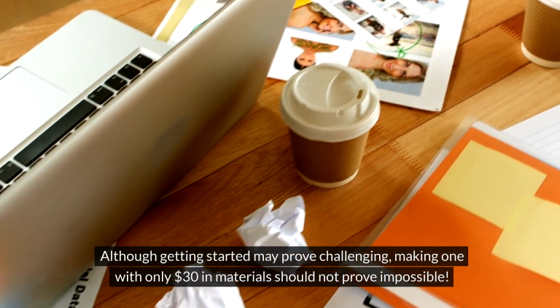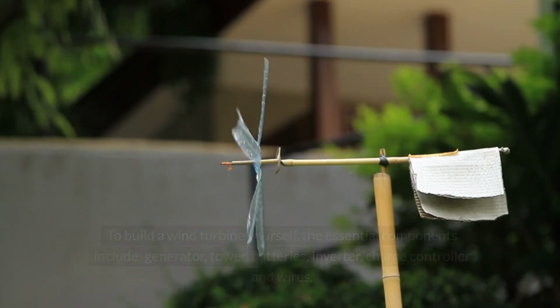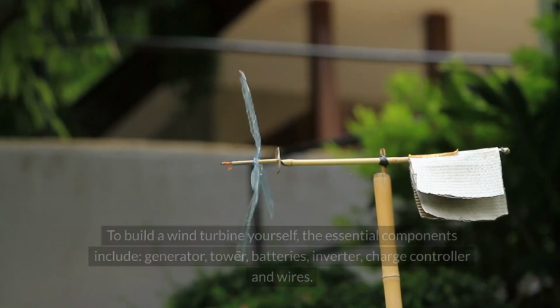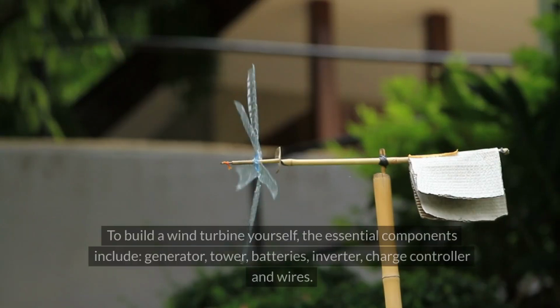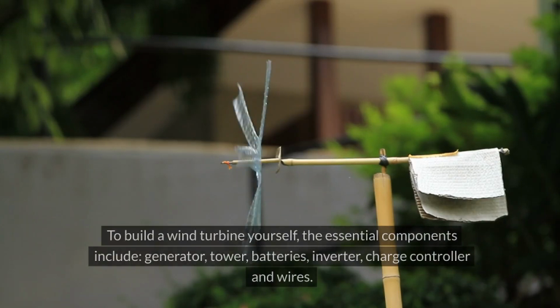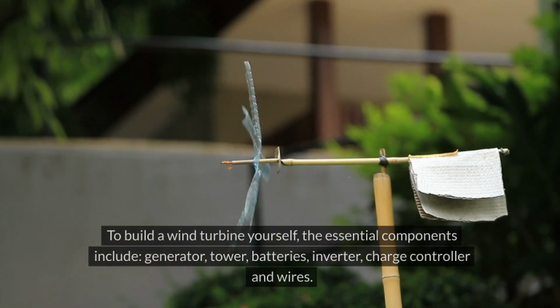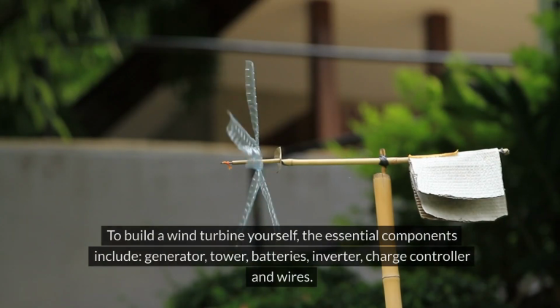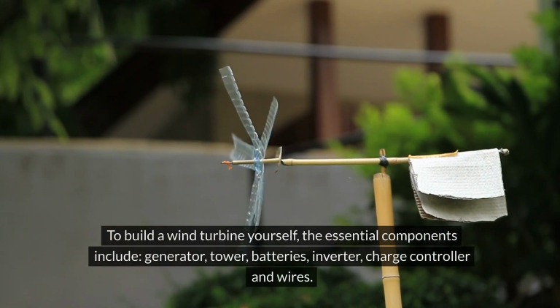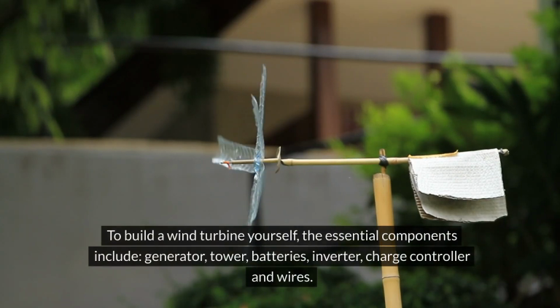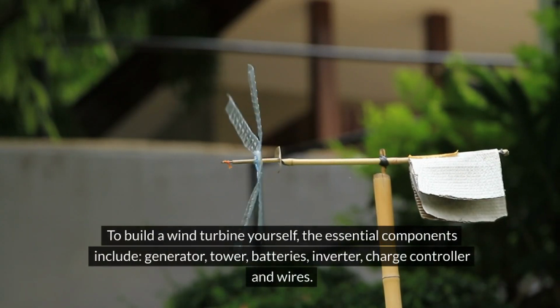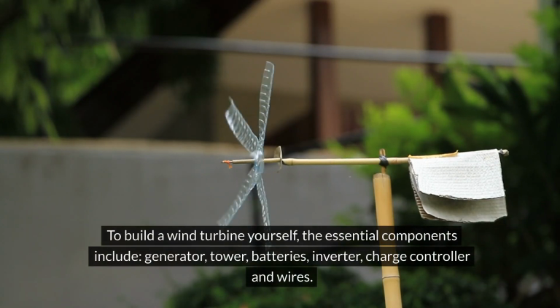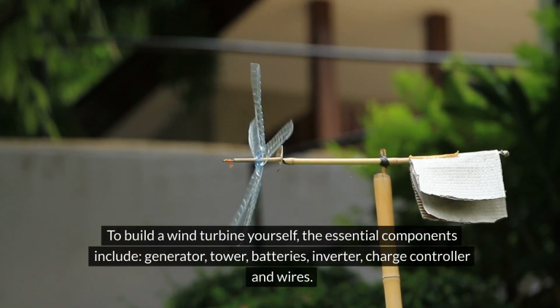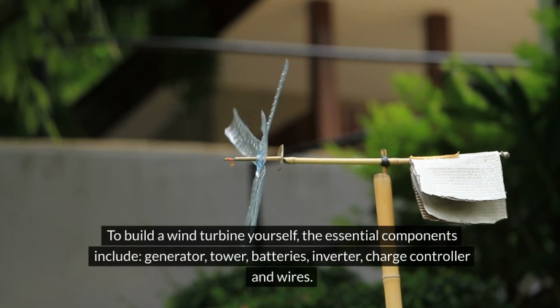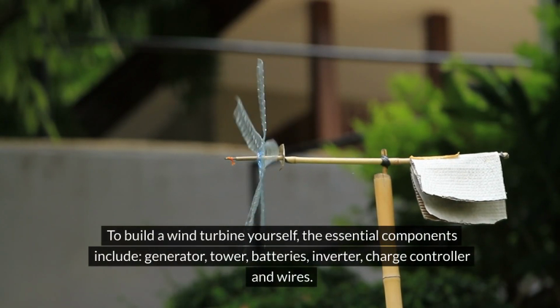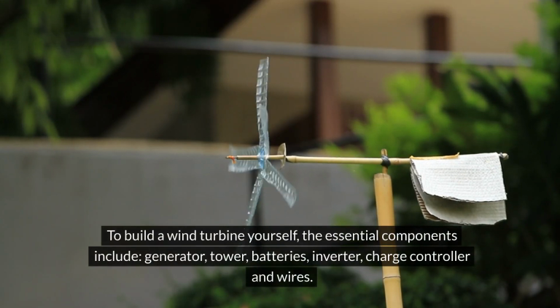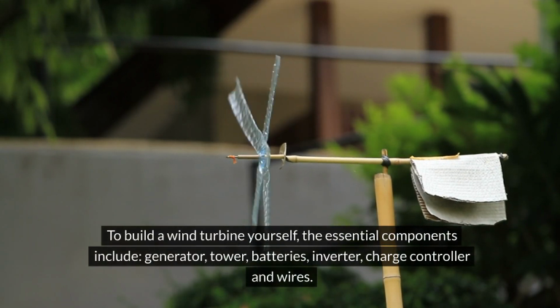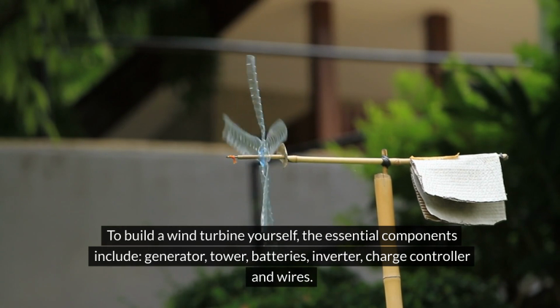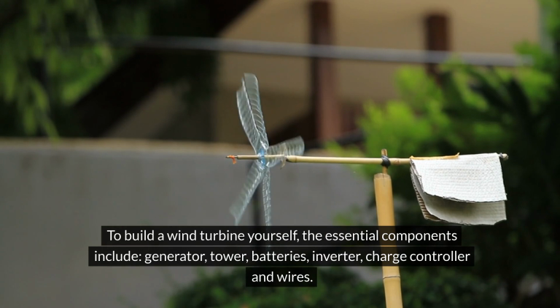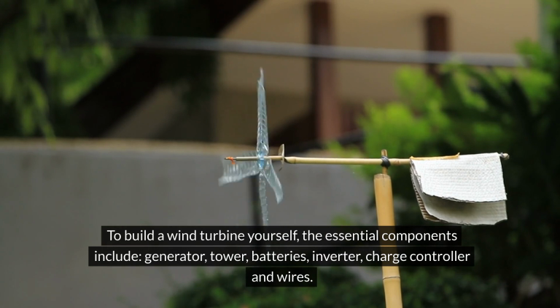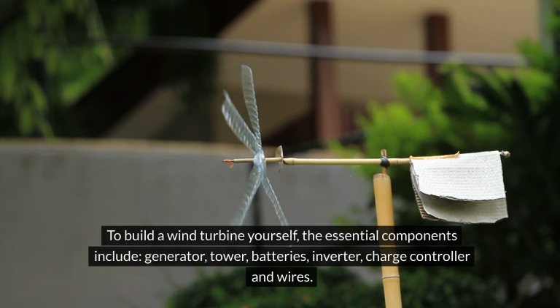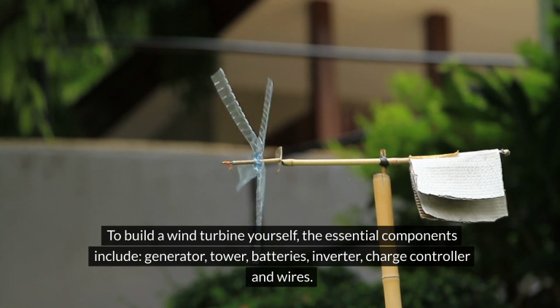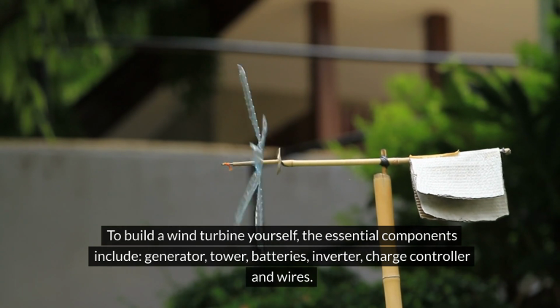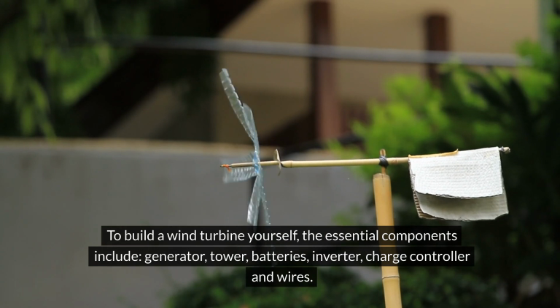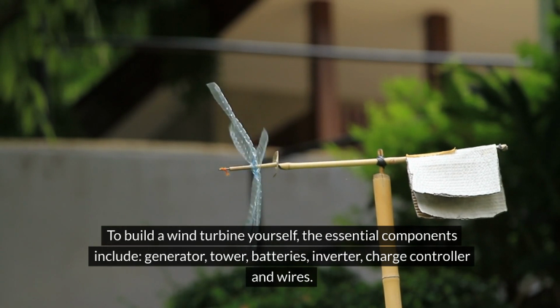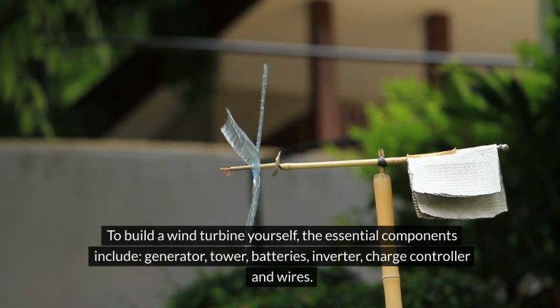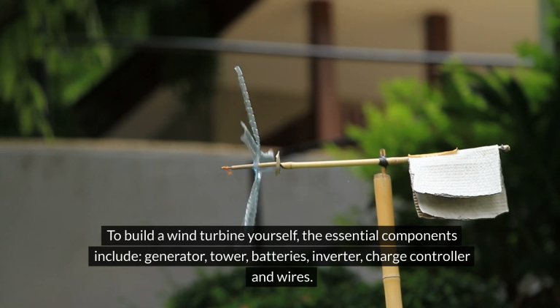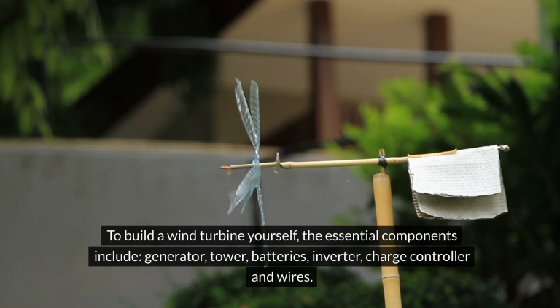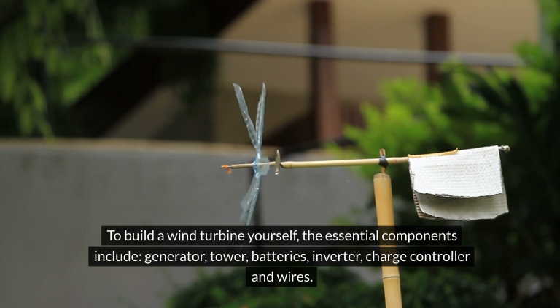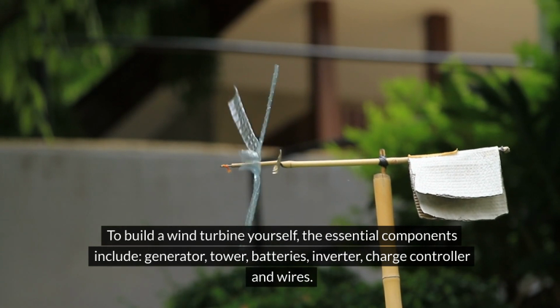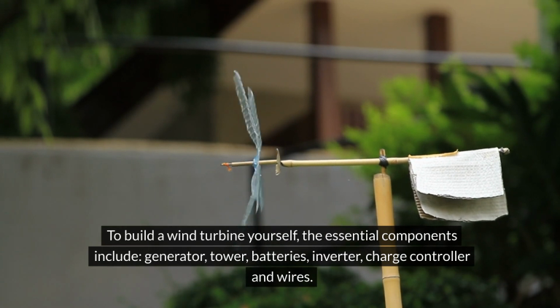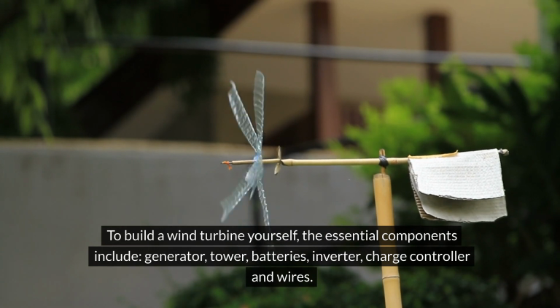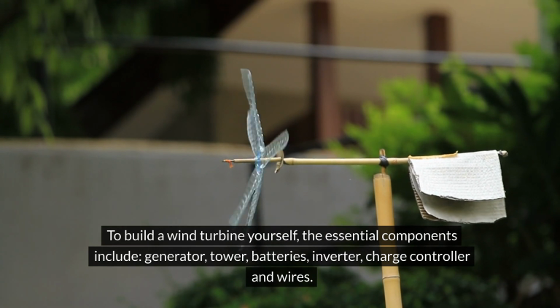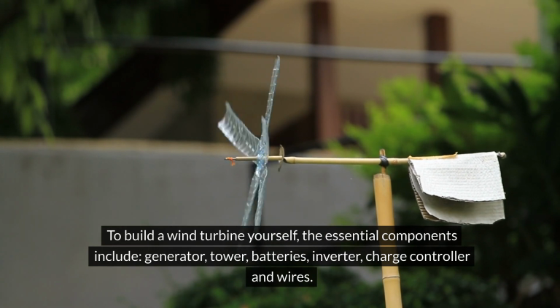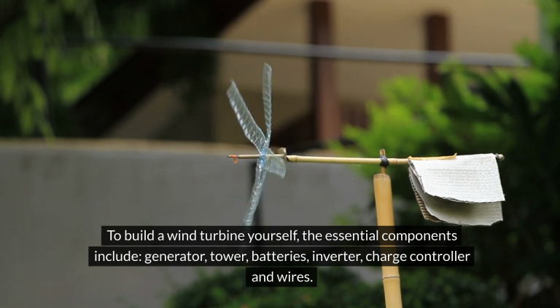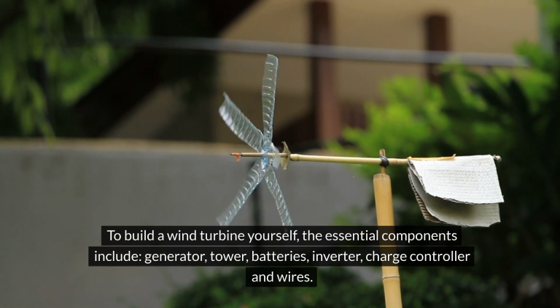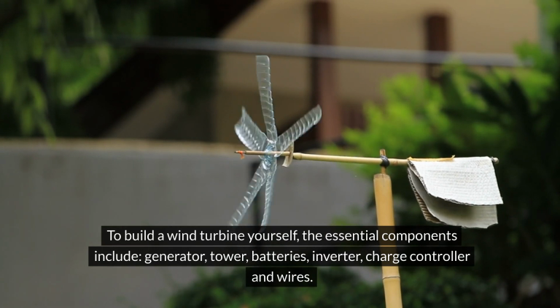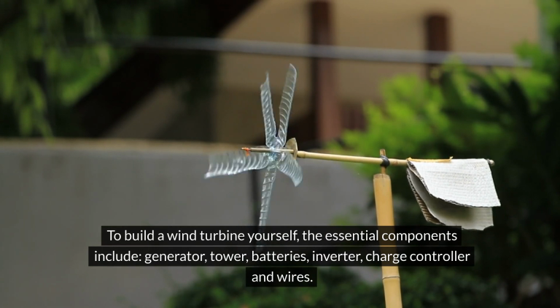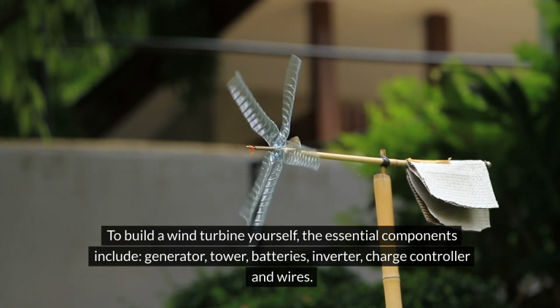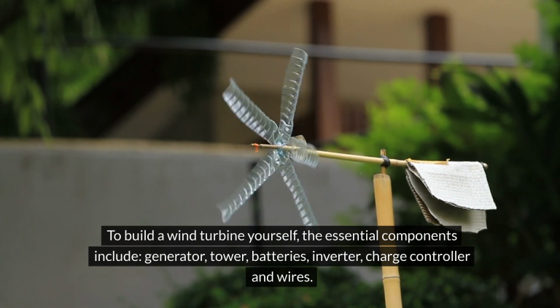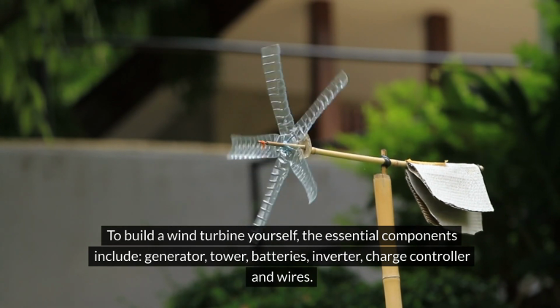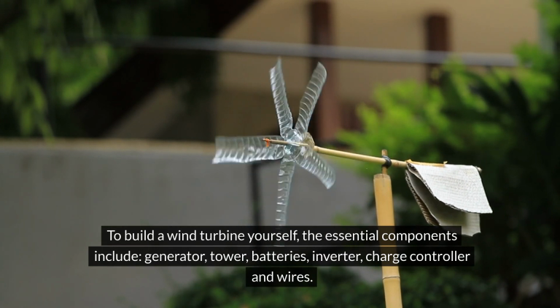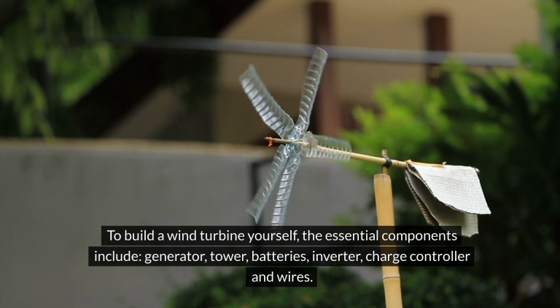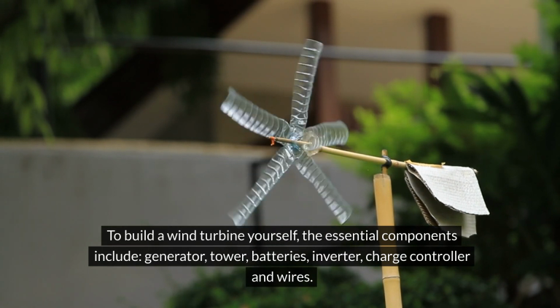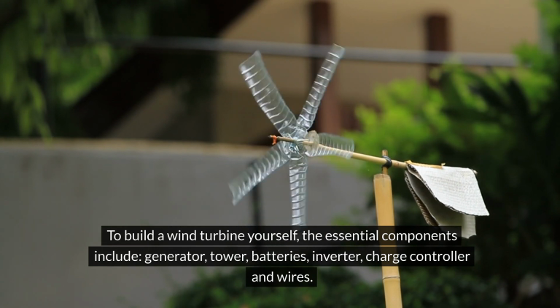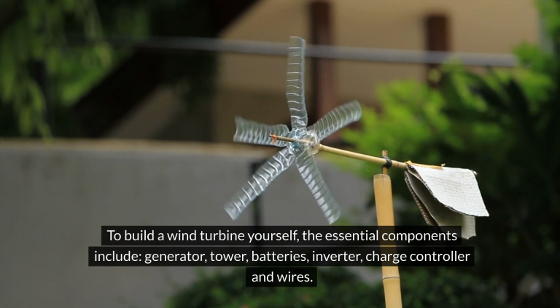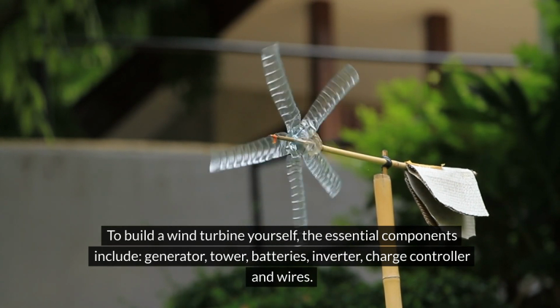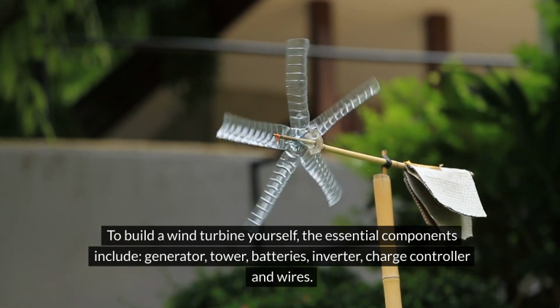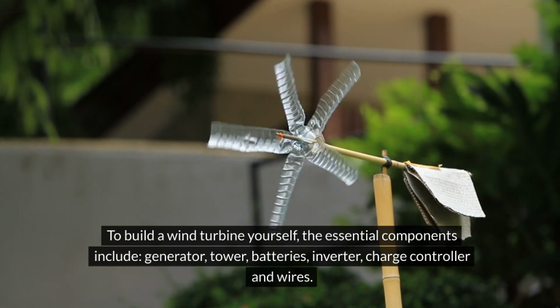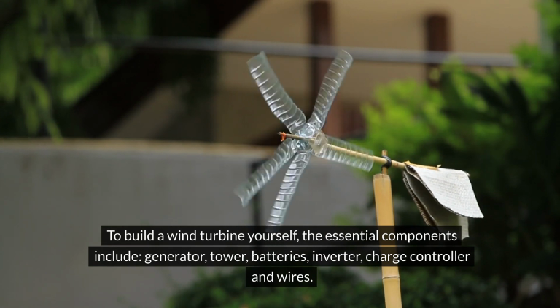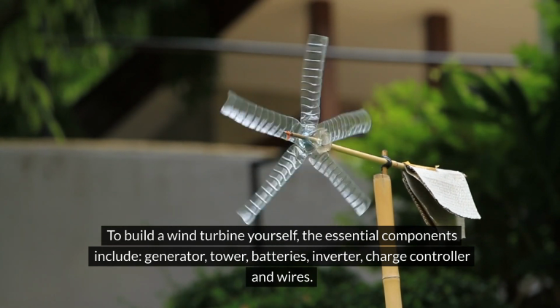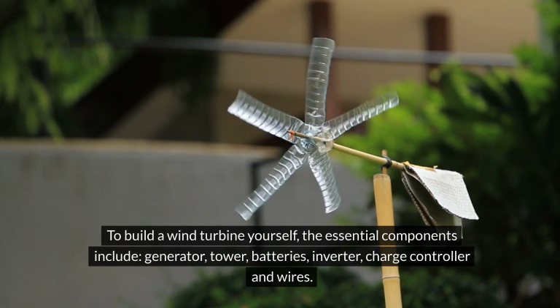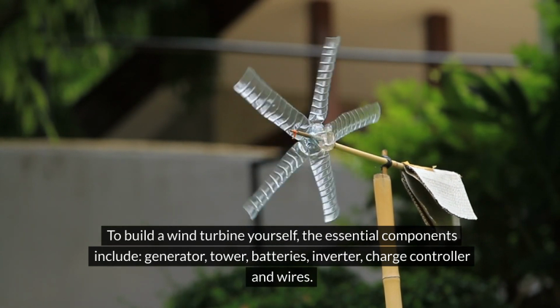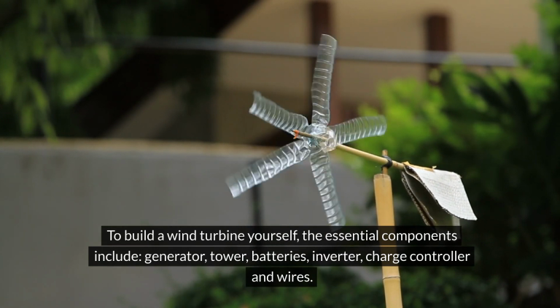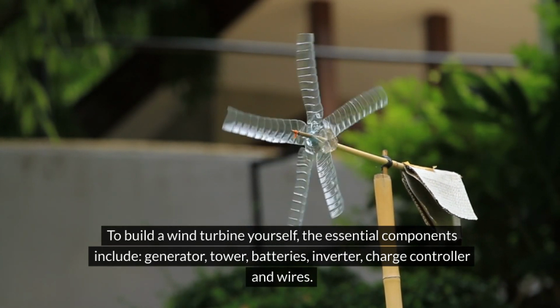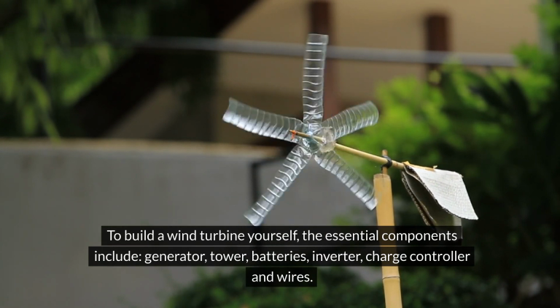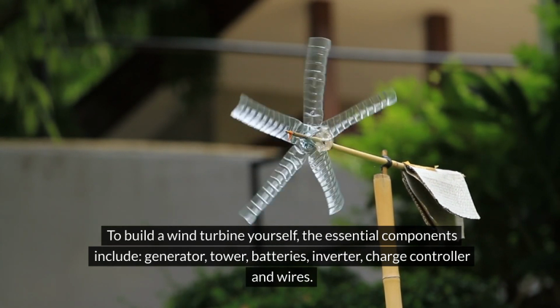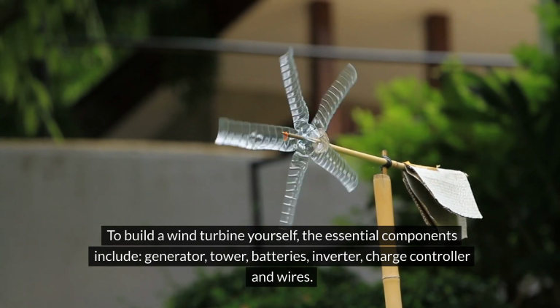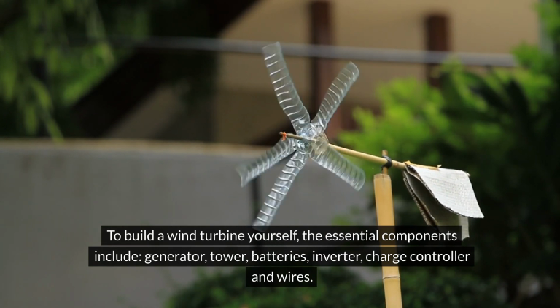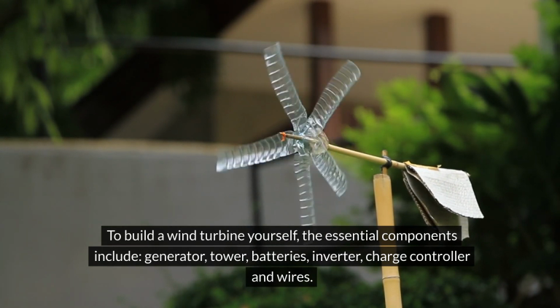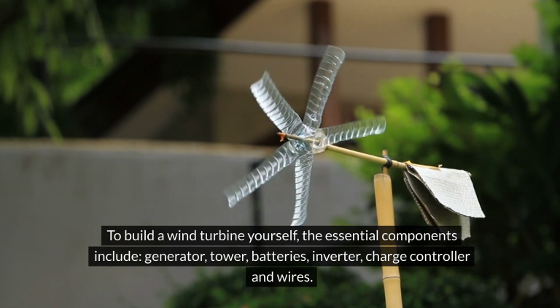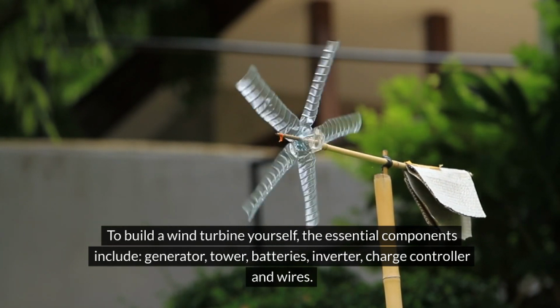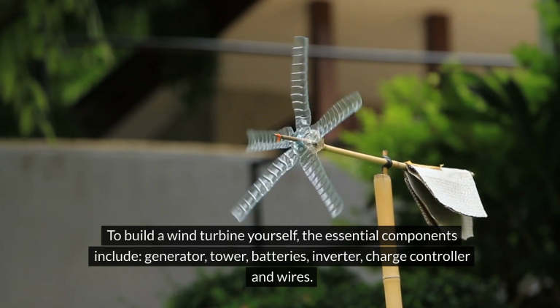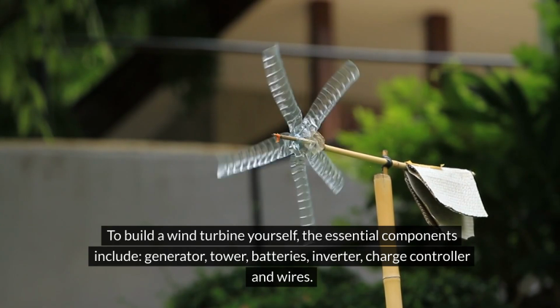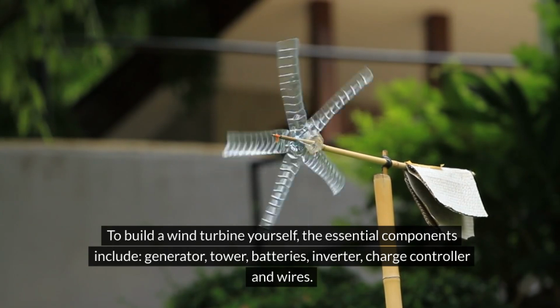To build a wind turbine yourself, the essential components include a generator, tower, batteries, inverter, charge controller, and wires.